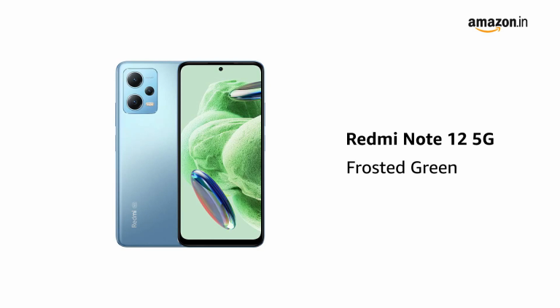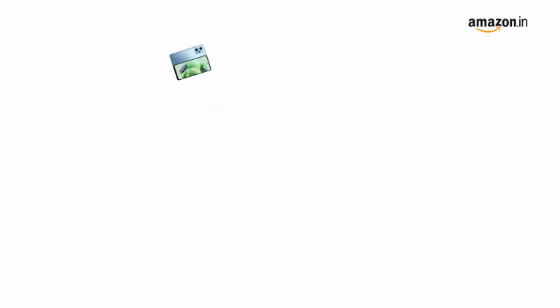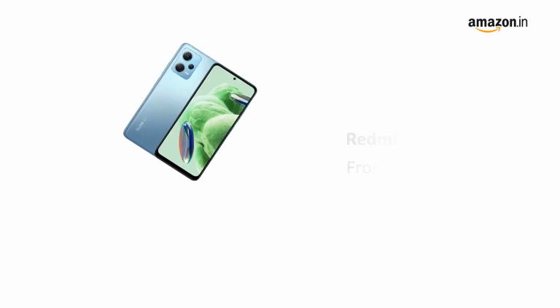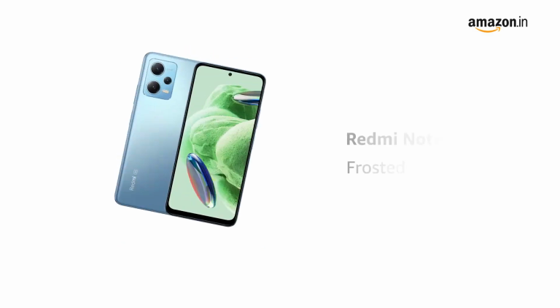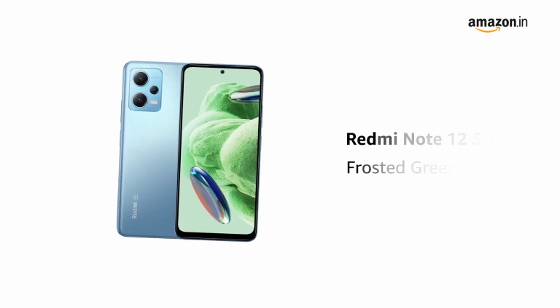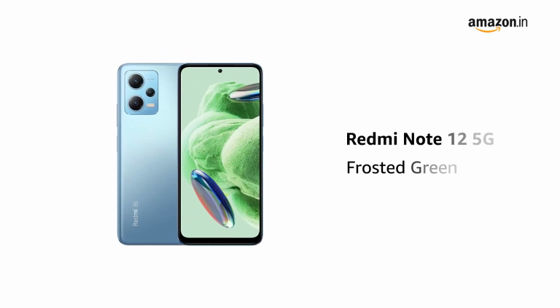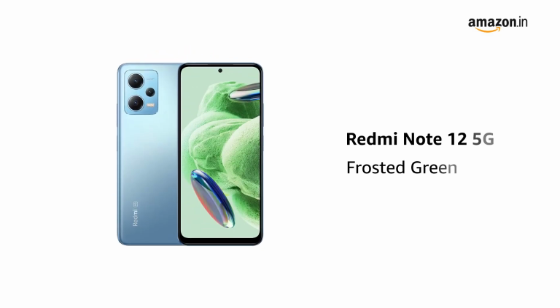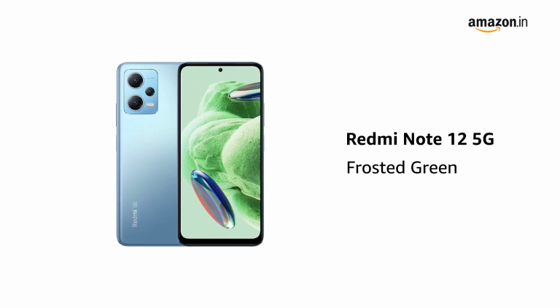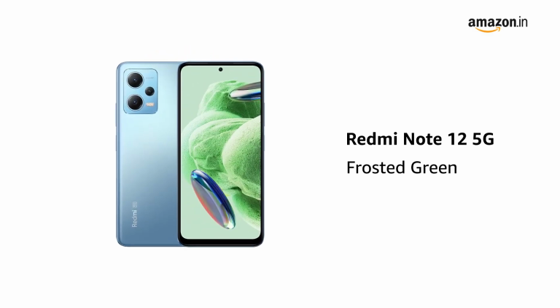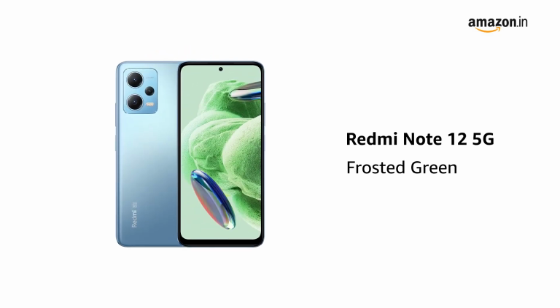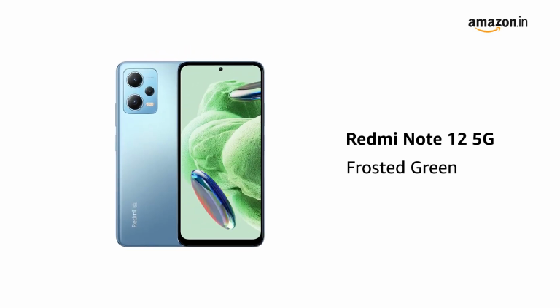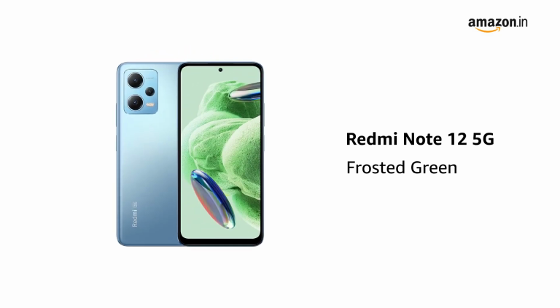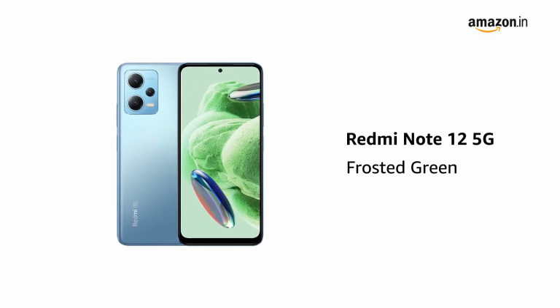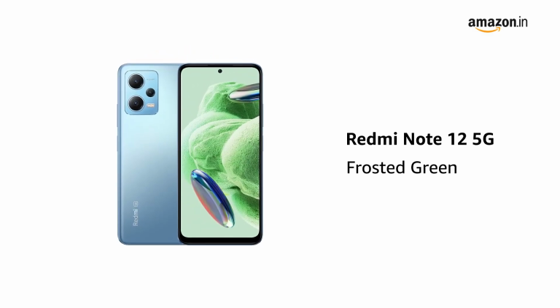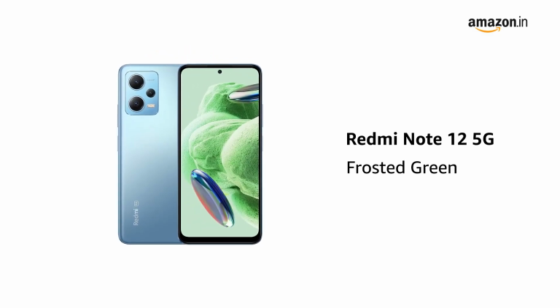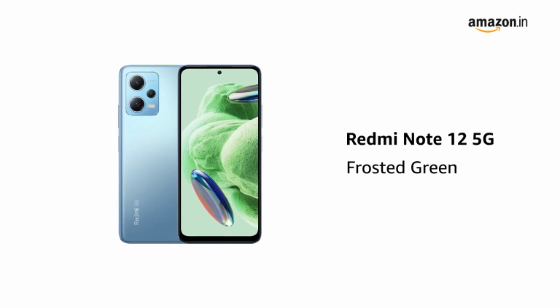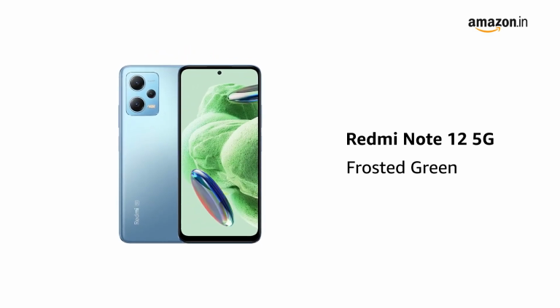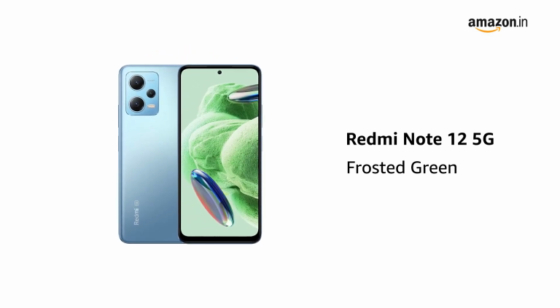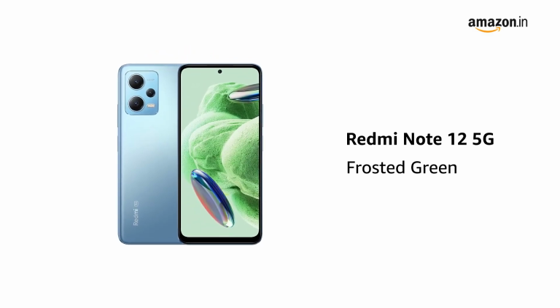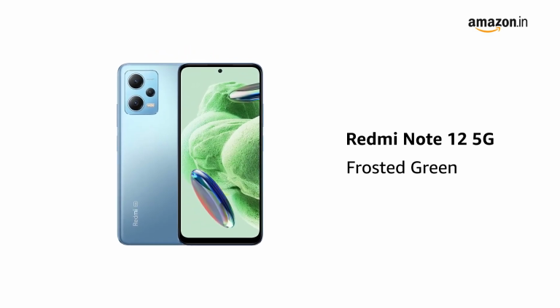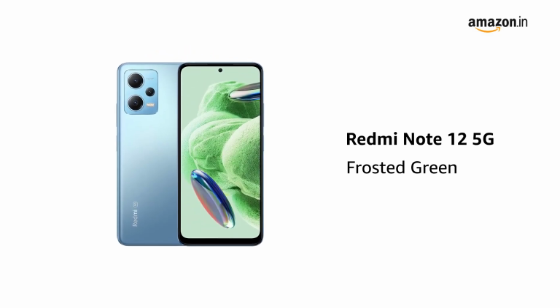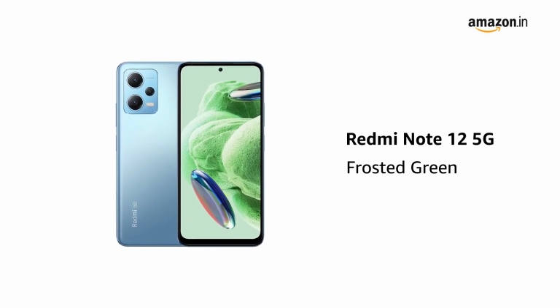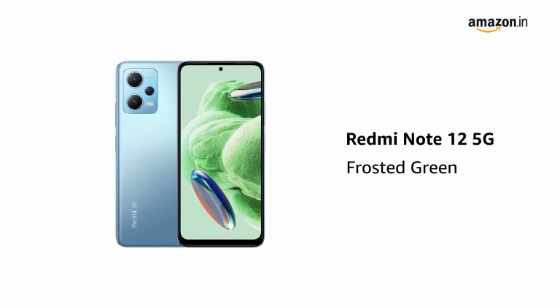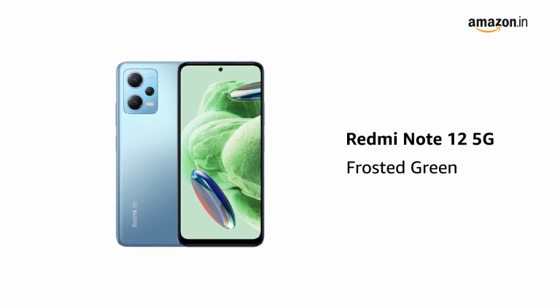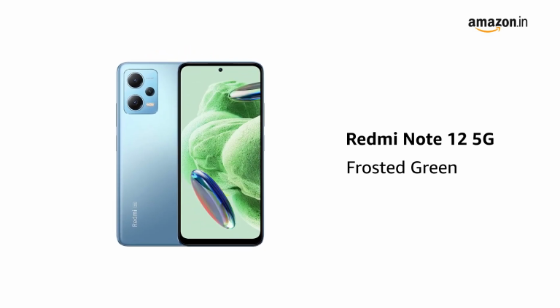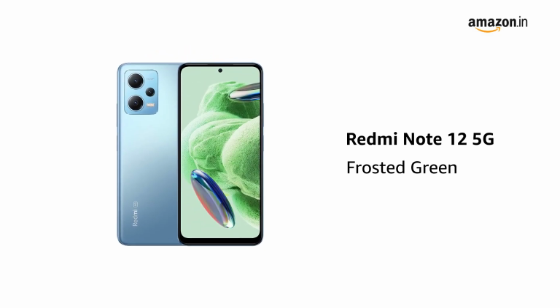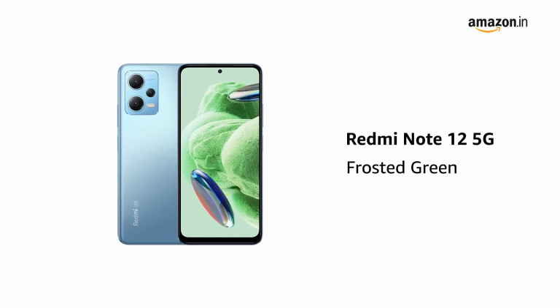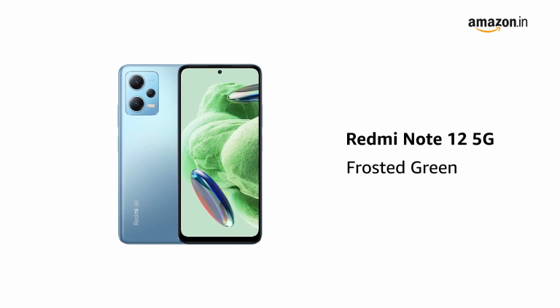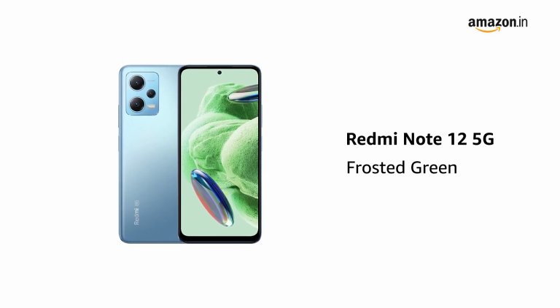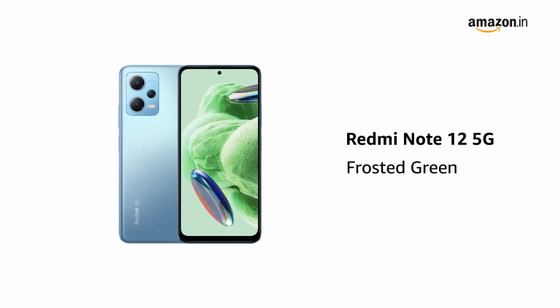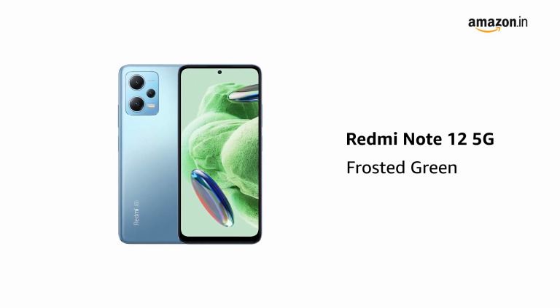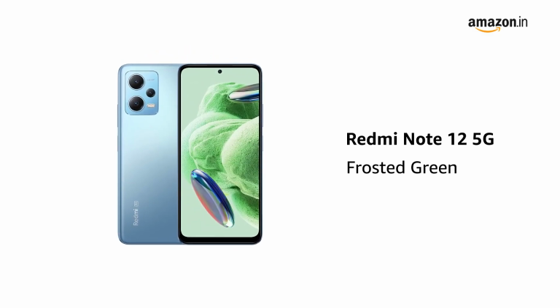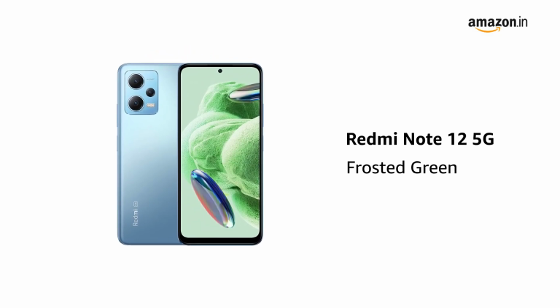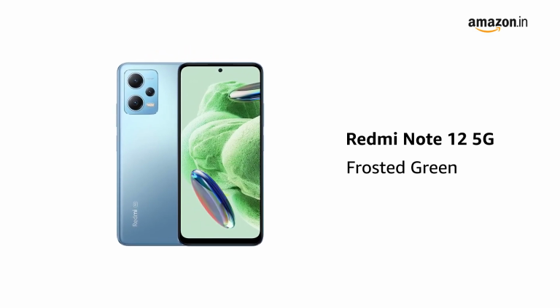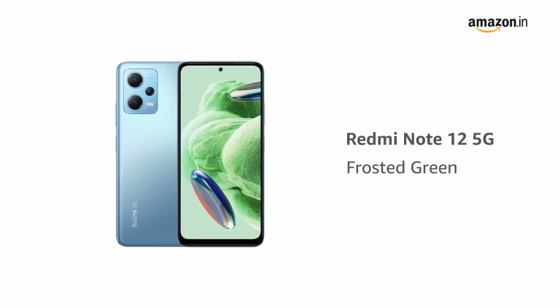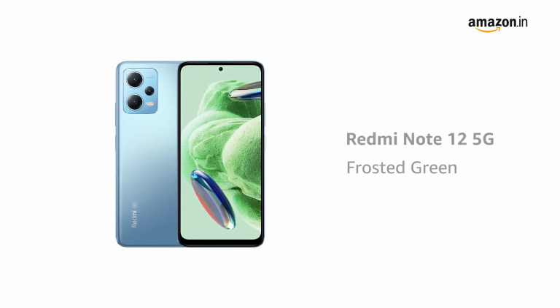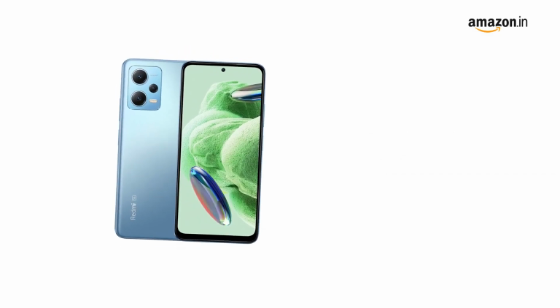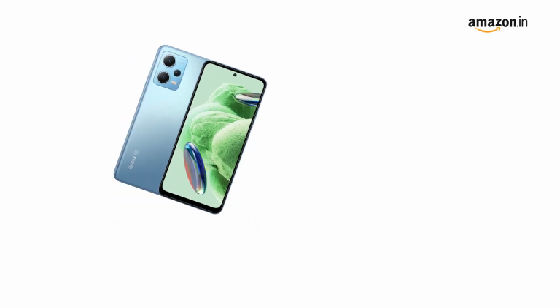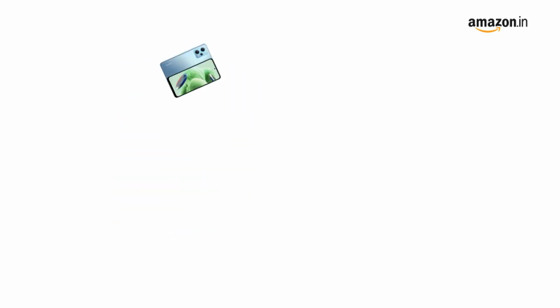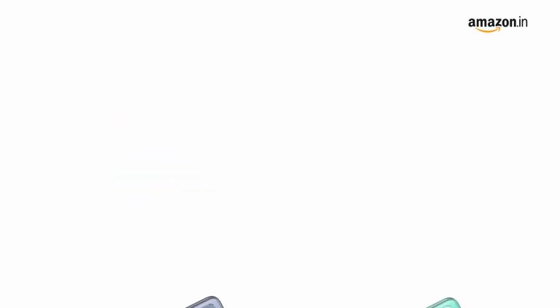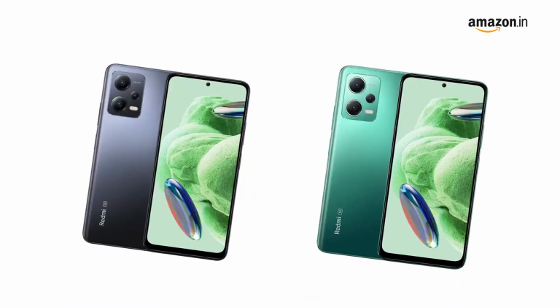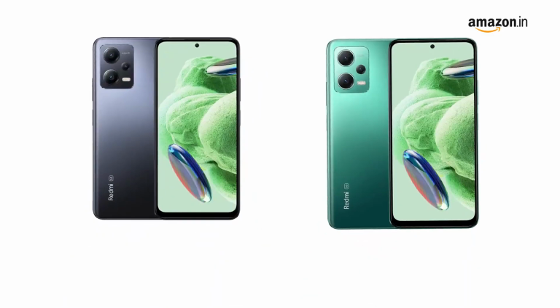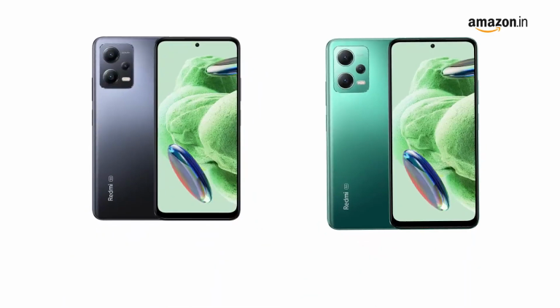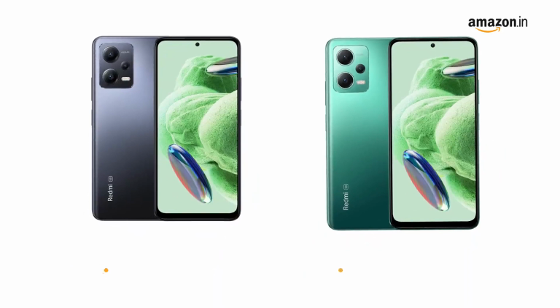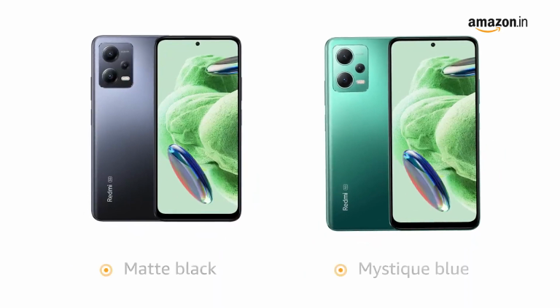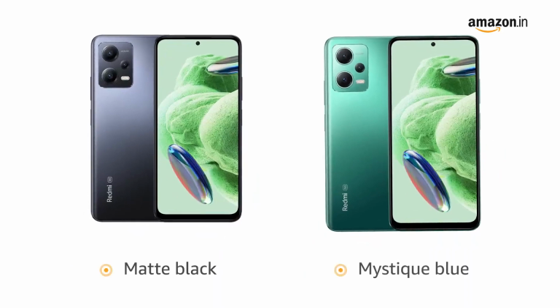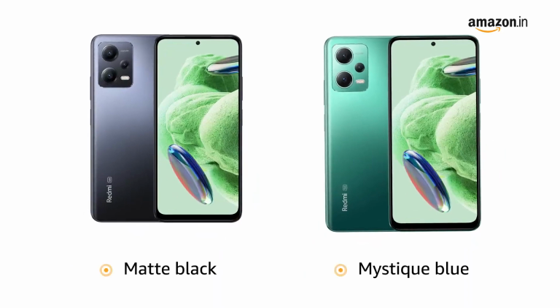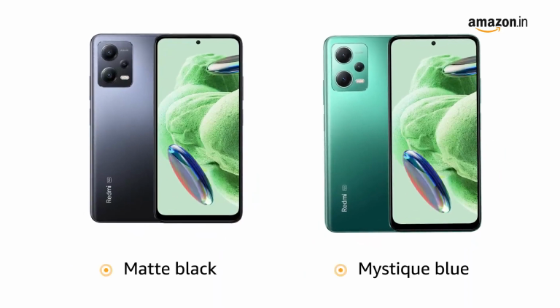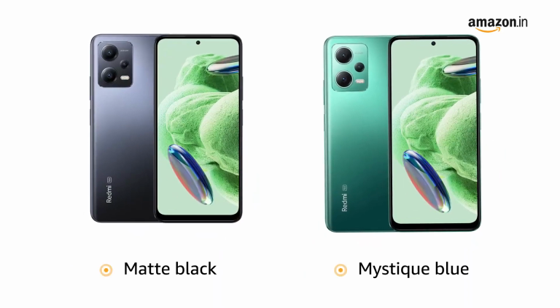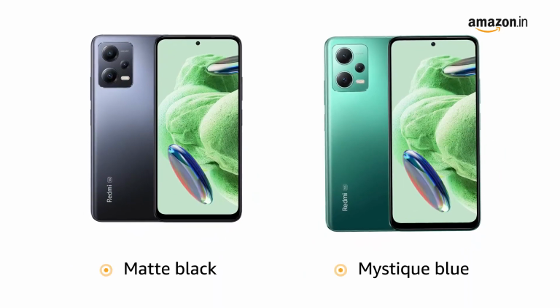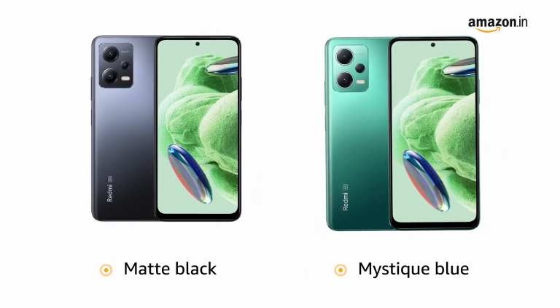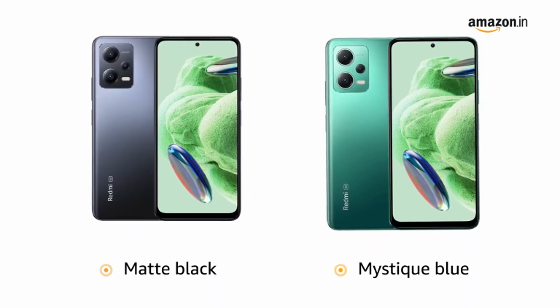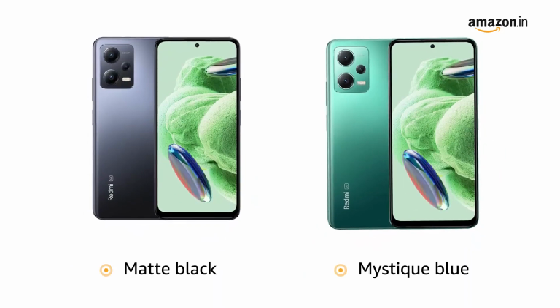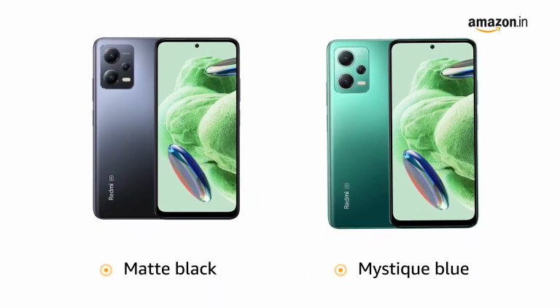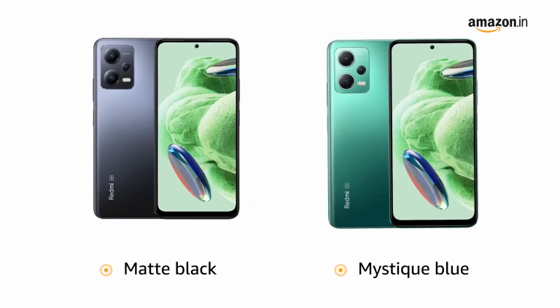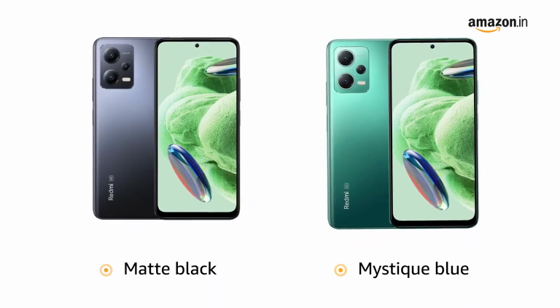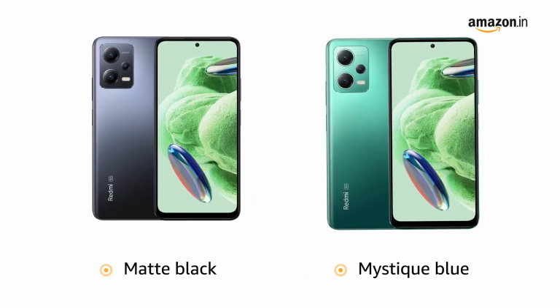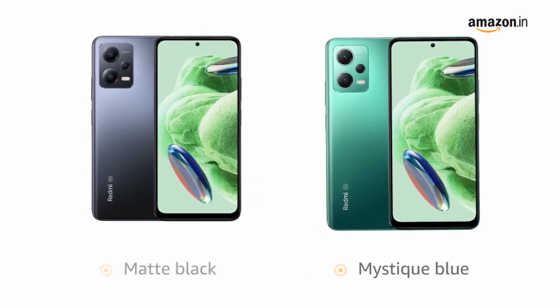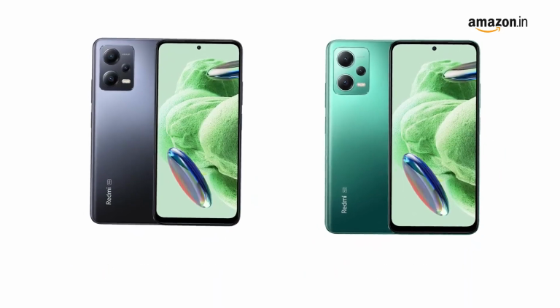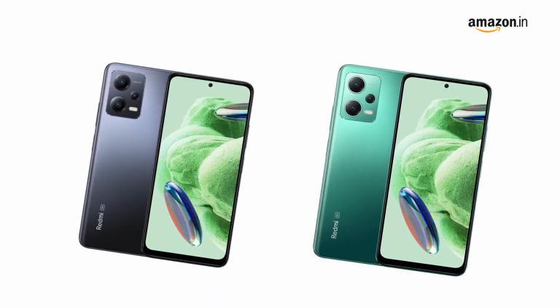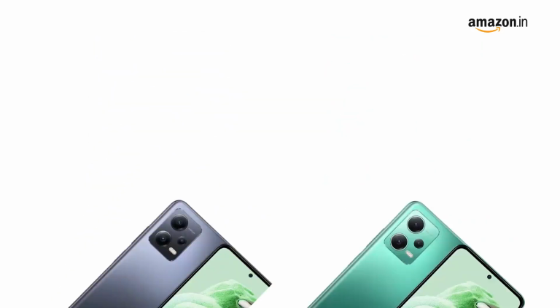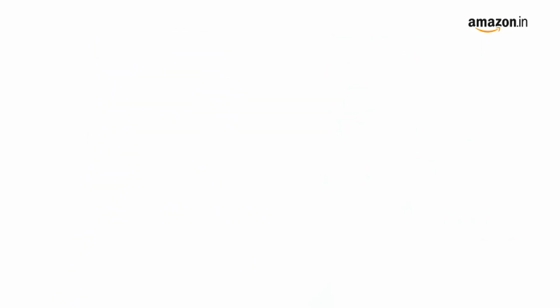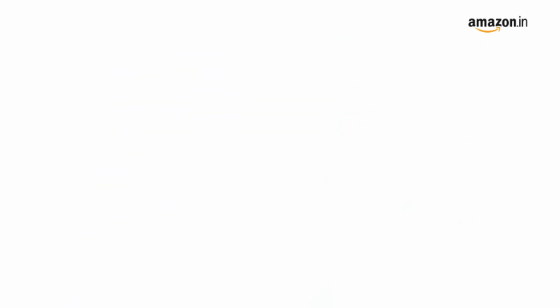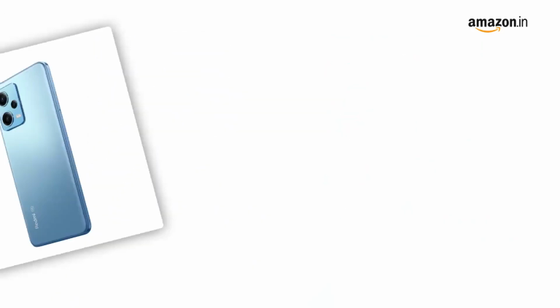Presenting the Redmi Note 12 5G in the color frosted green. It also comes in matte black and mystique blue colors.